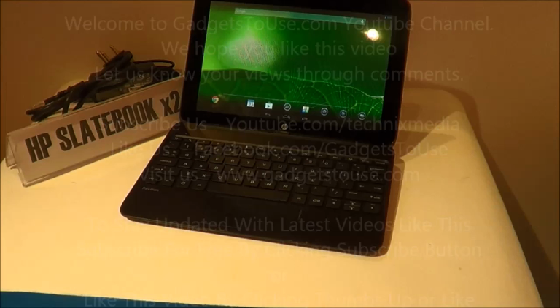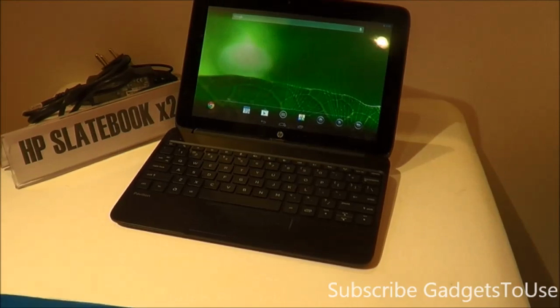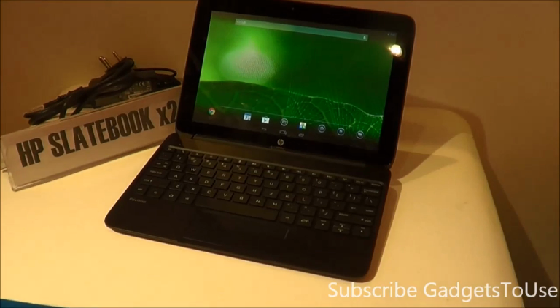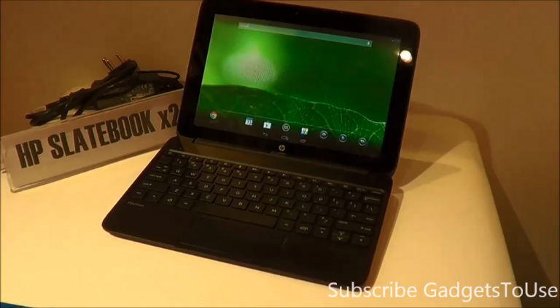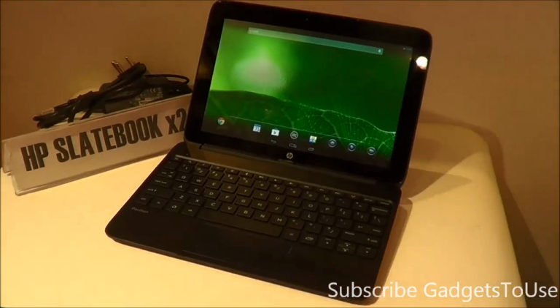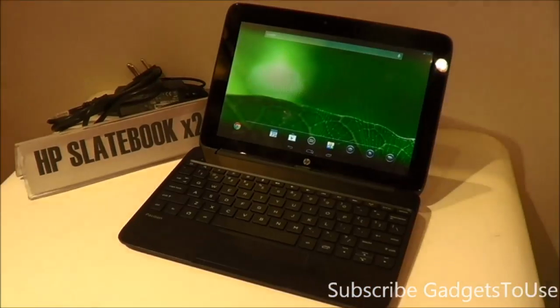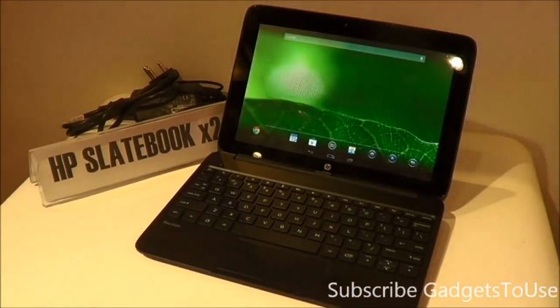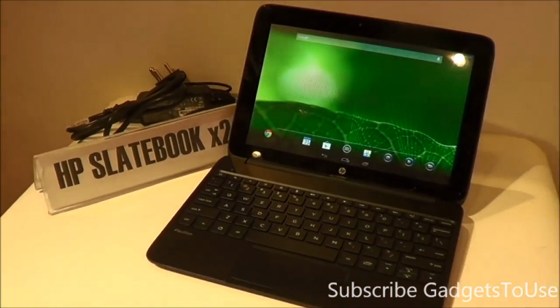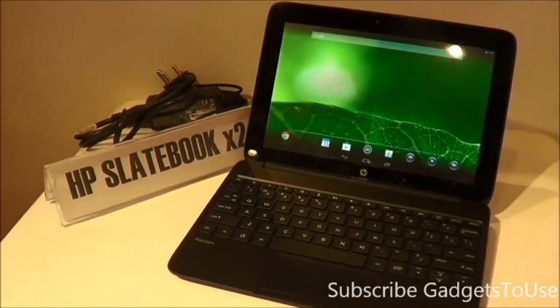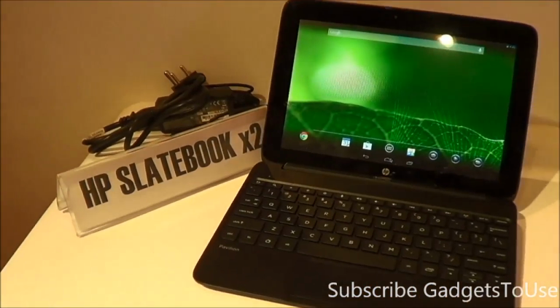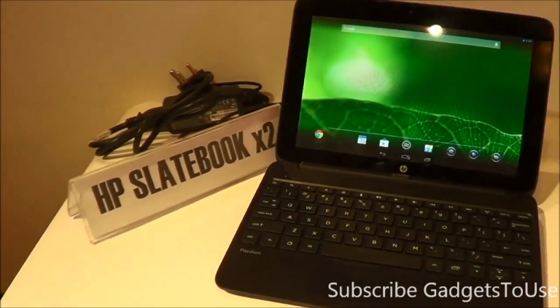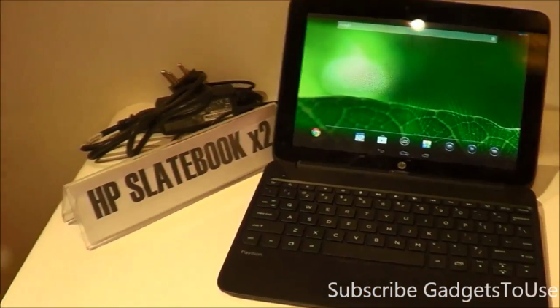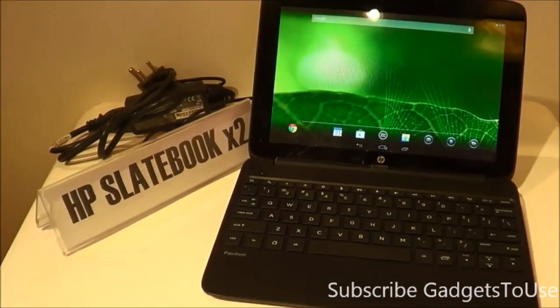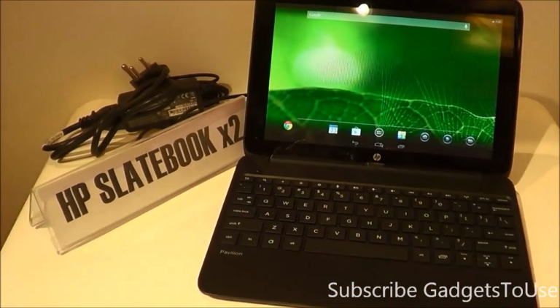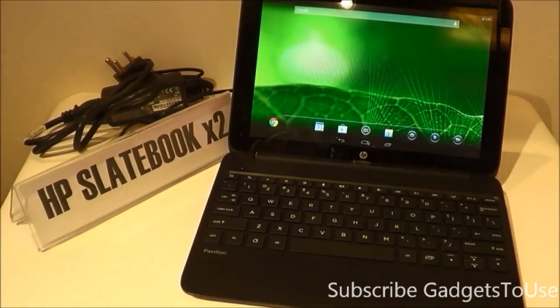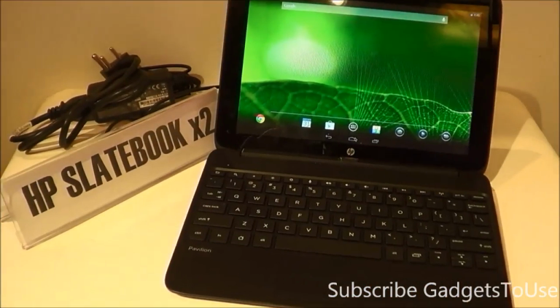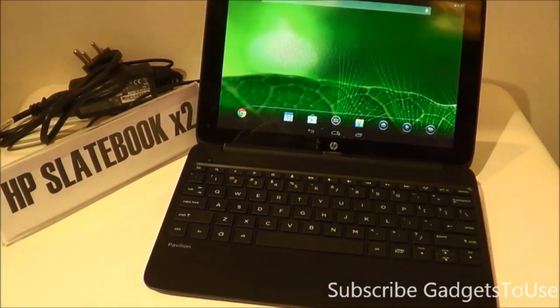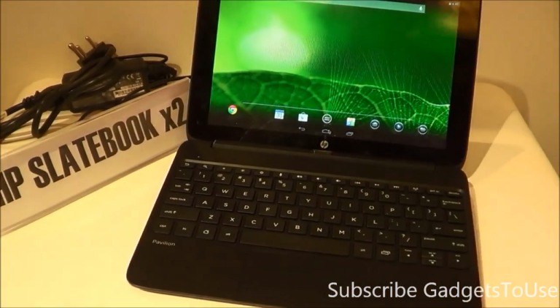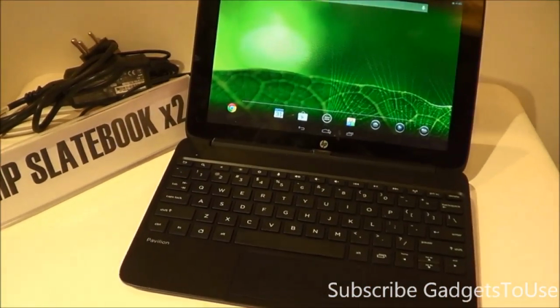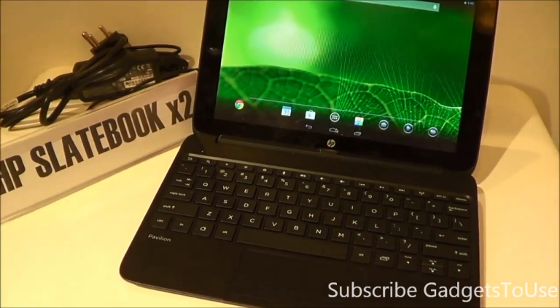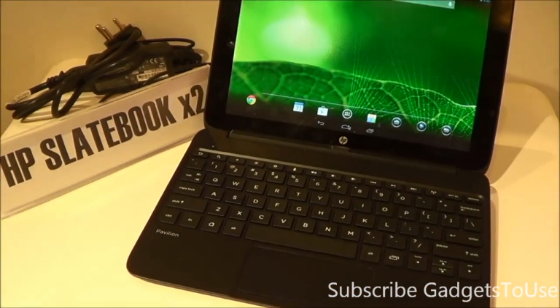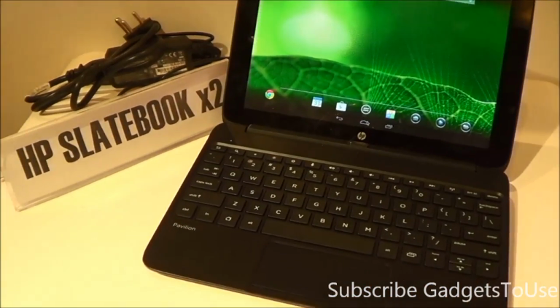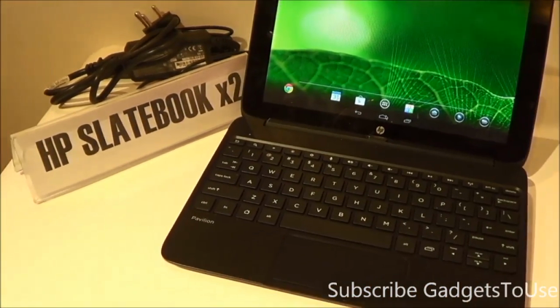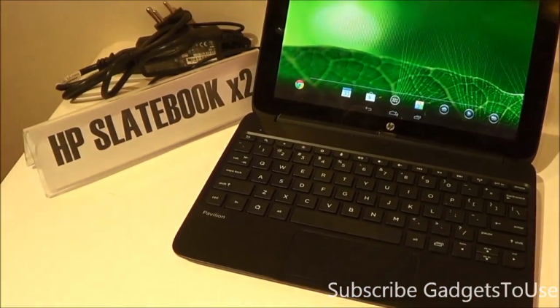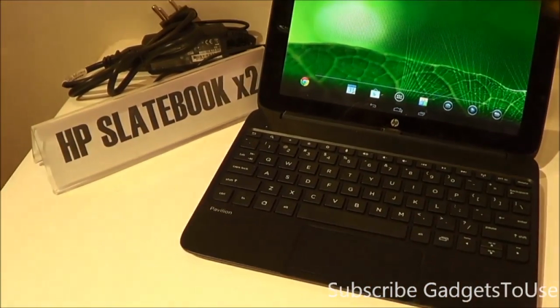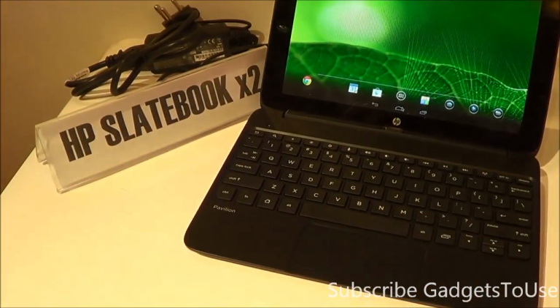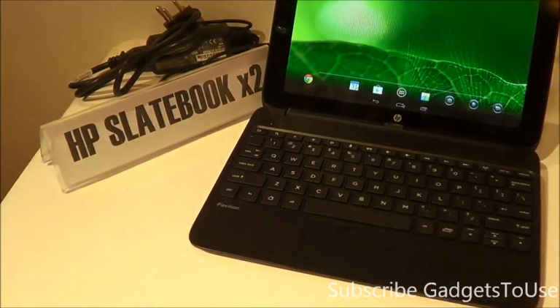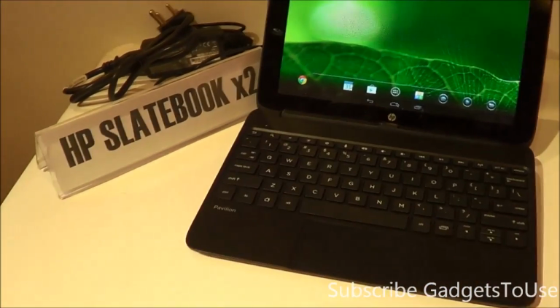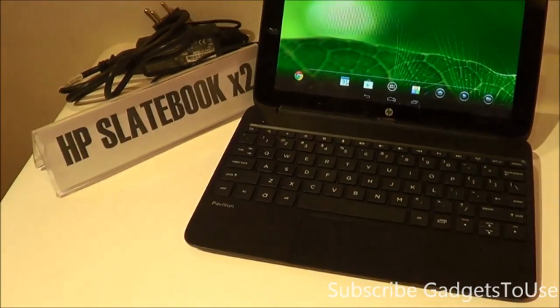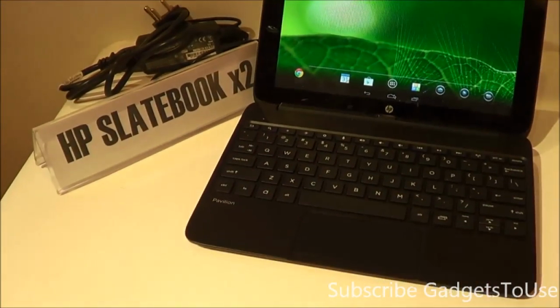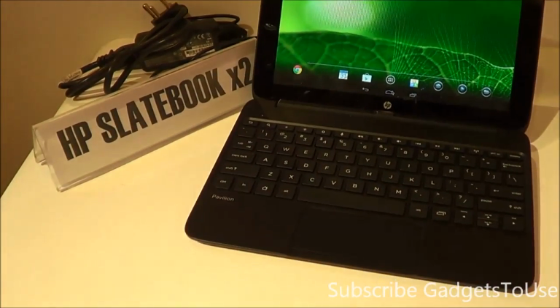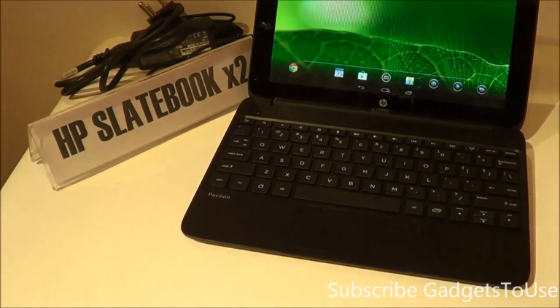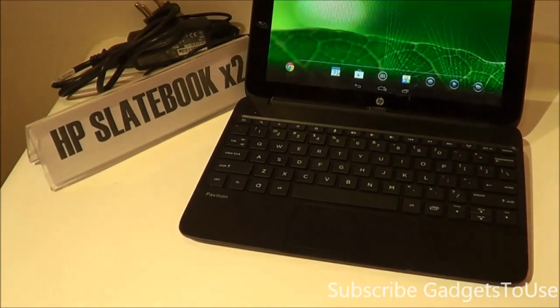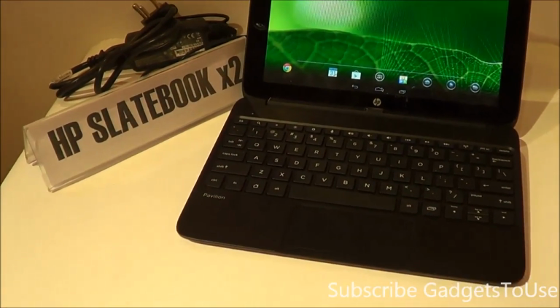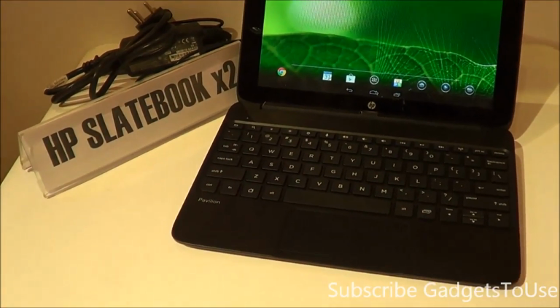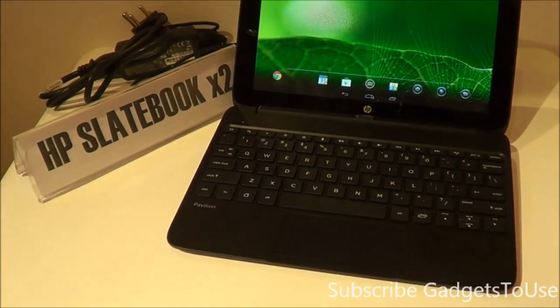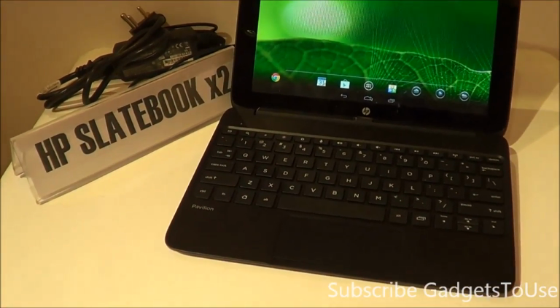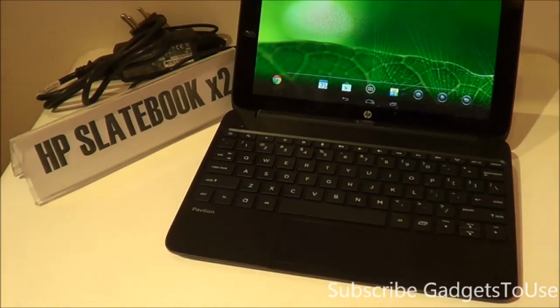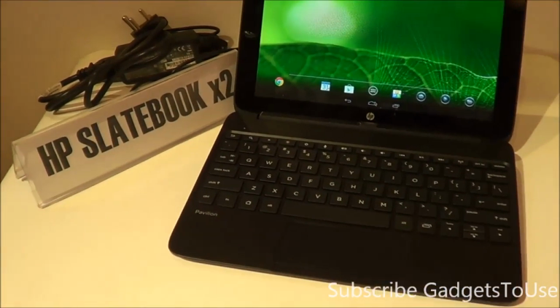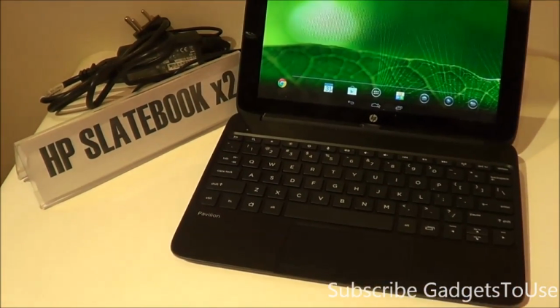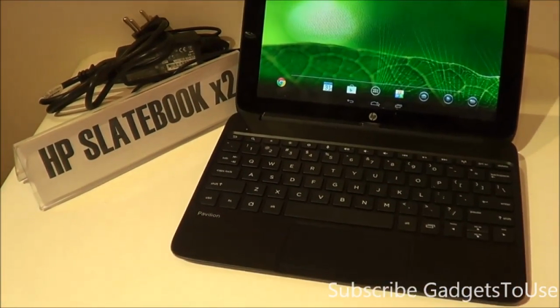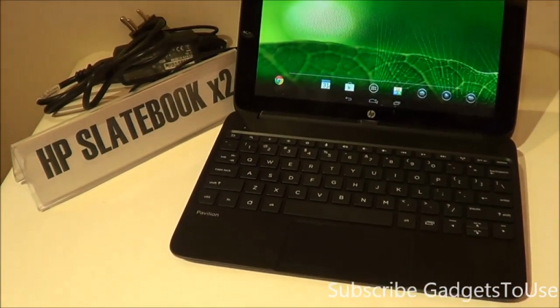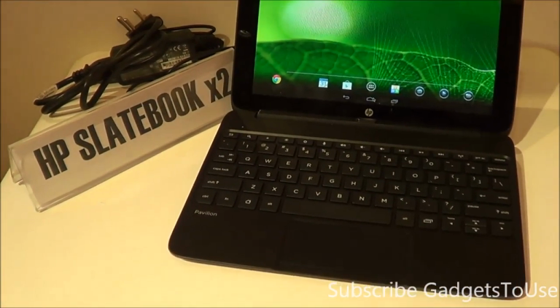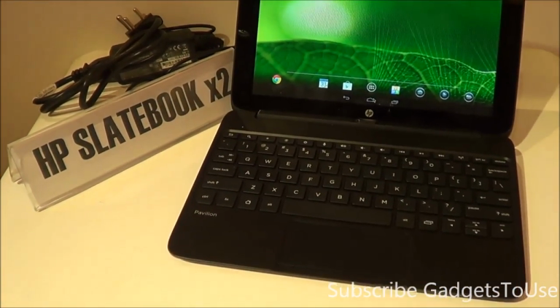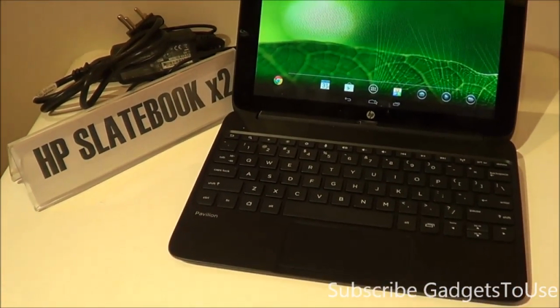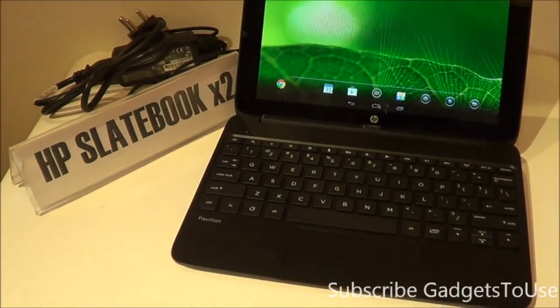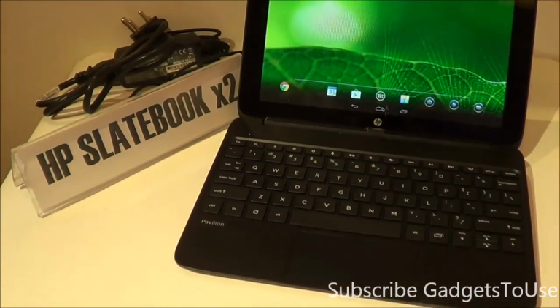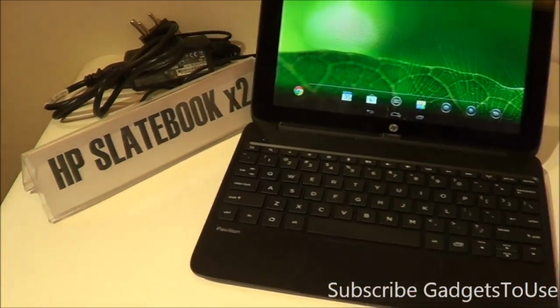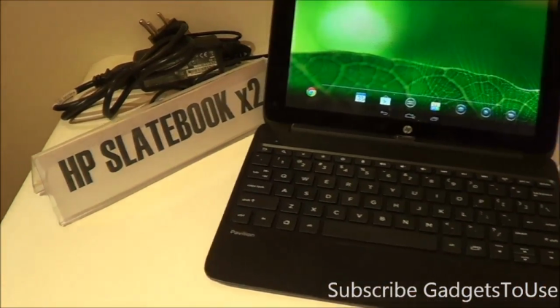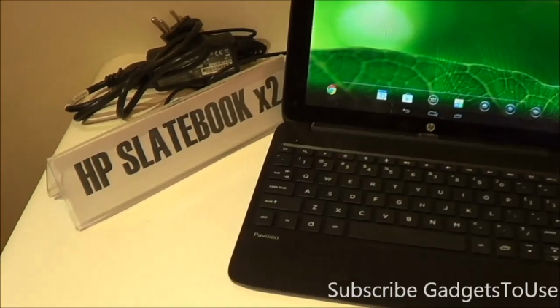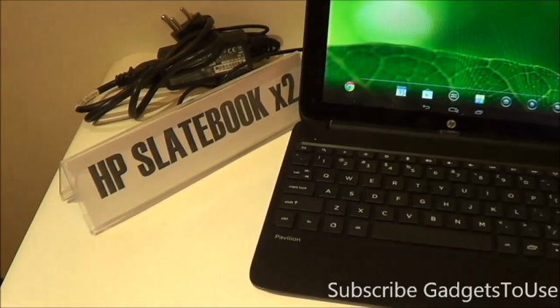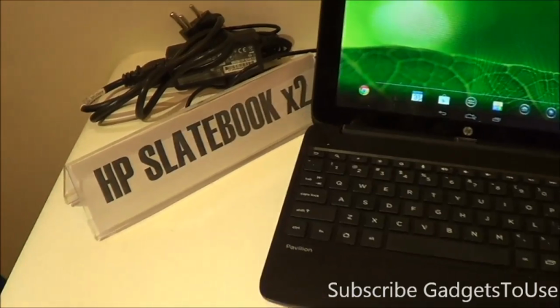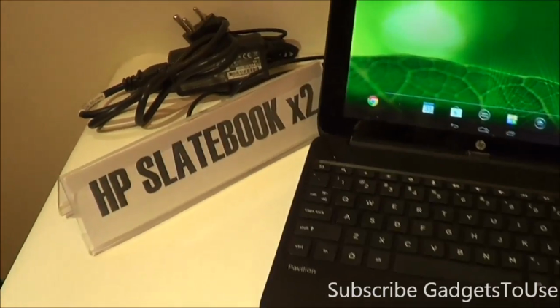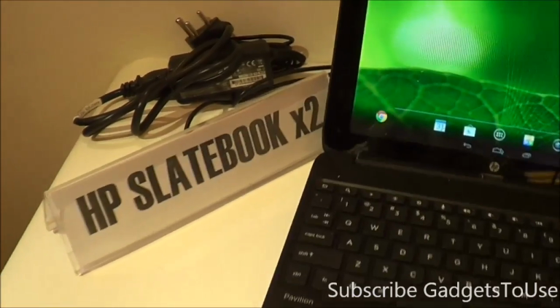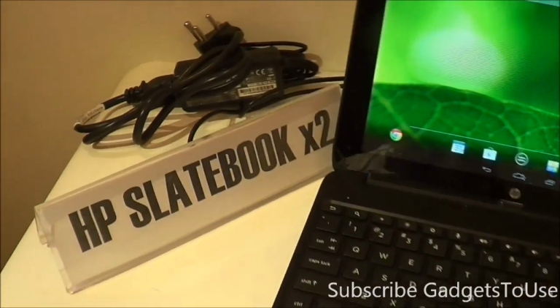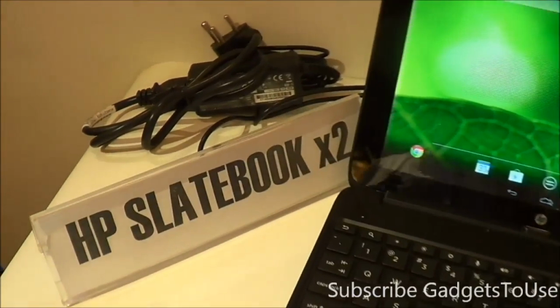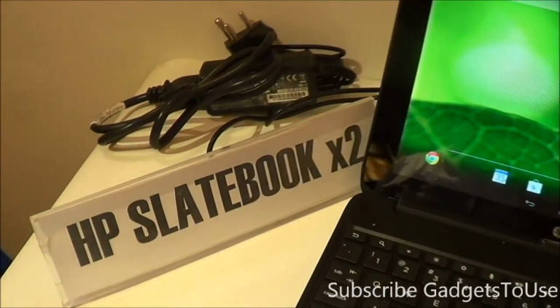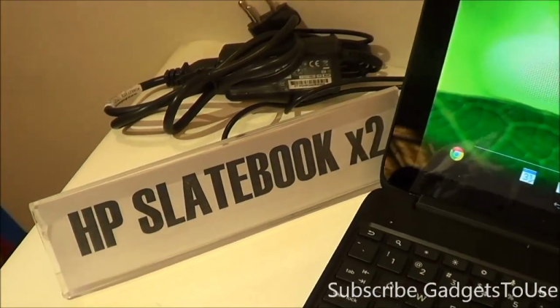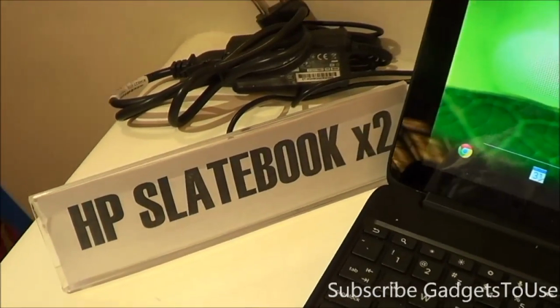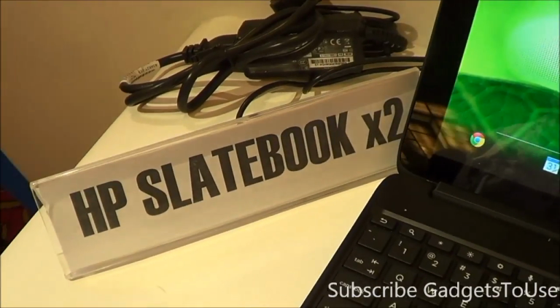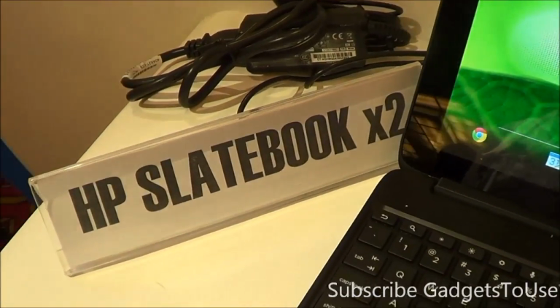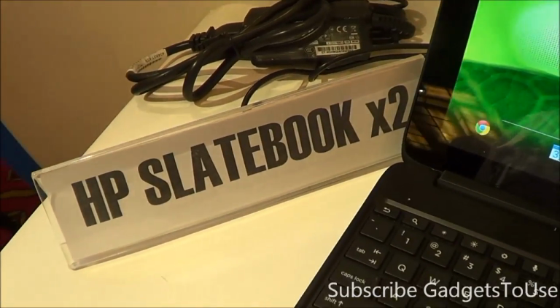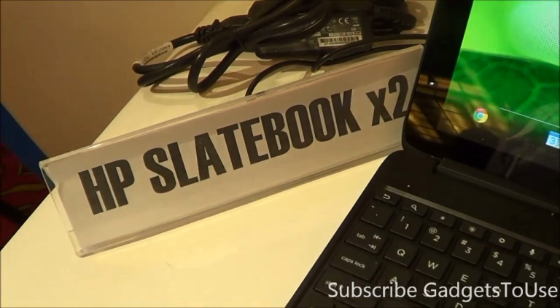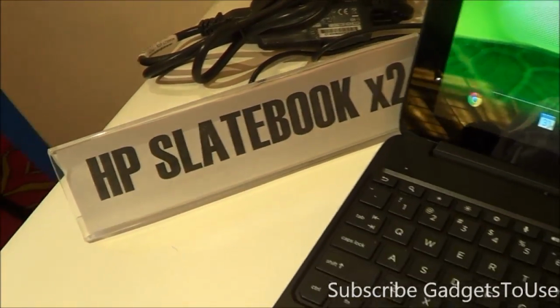Hey guys, this is Abhishek from Gadgetswep.com and today we are going to do a quick hands-on review and overview of the HP SlateBook X2.